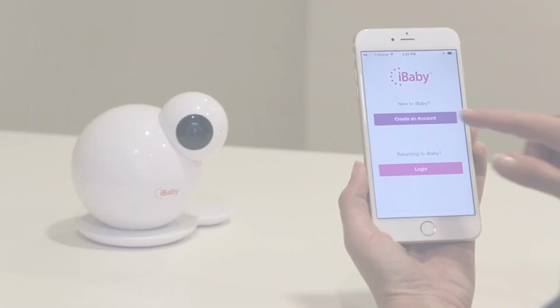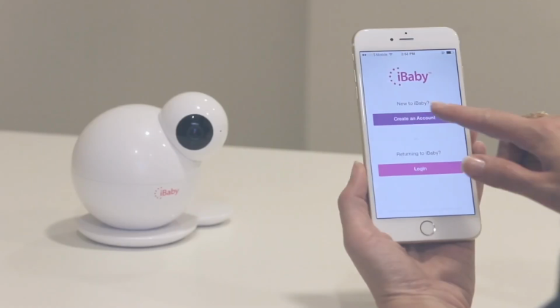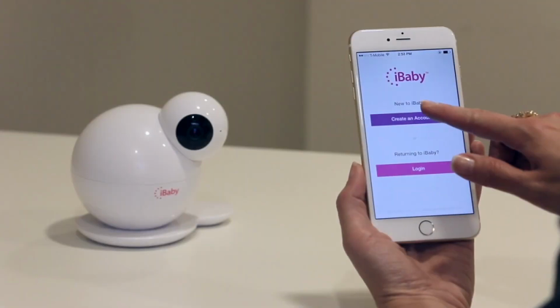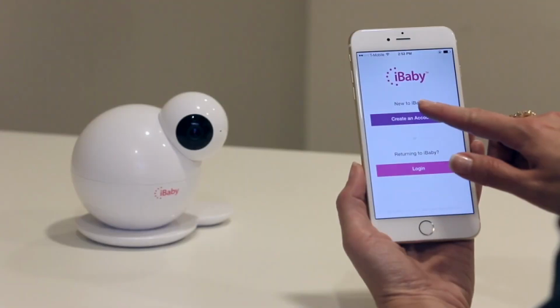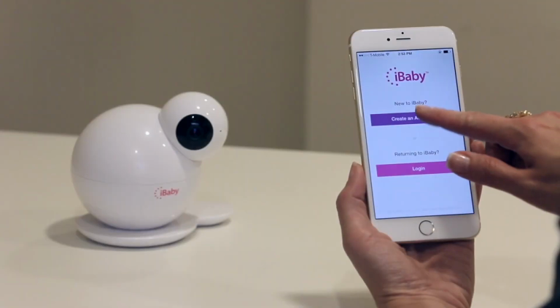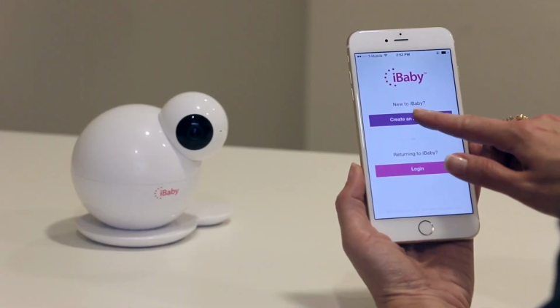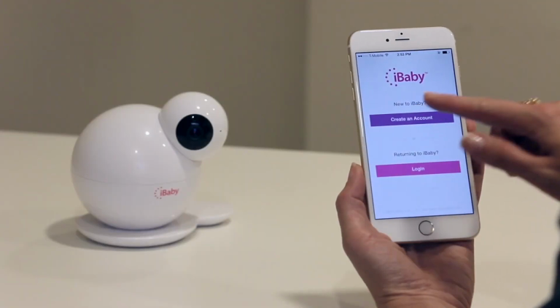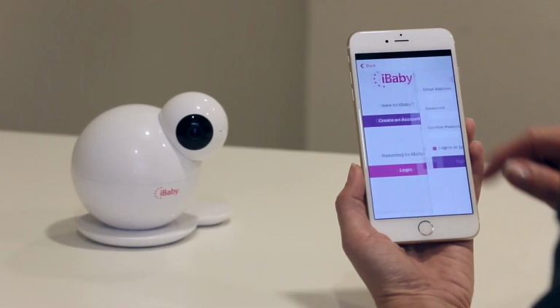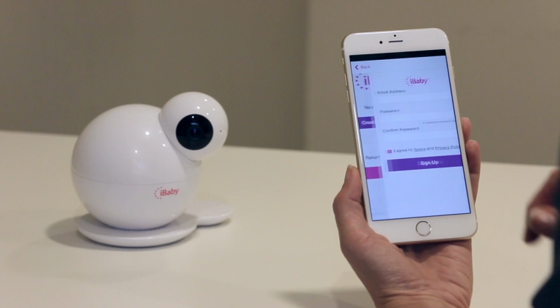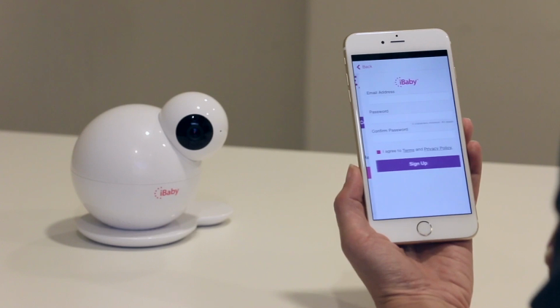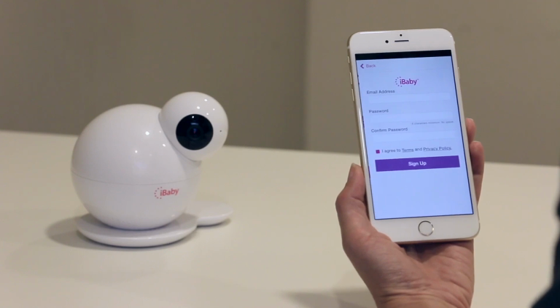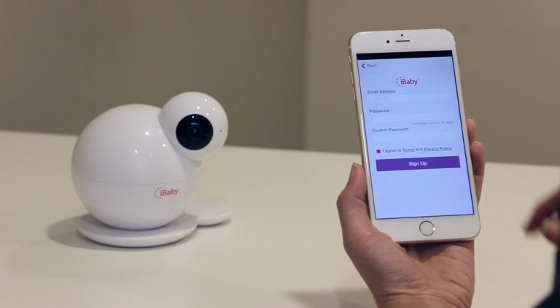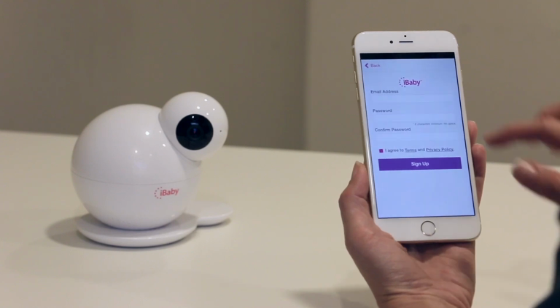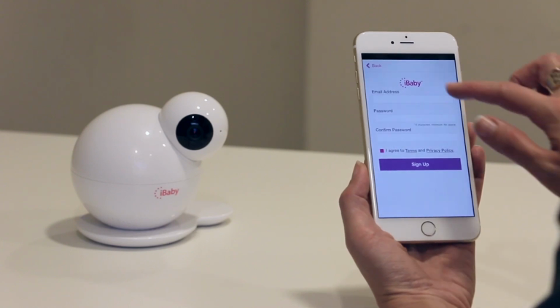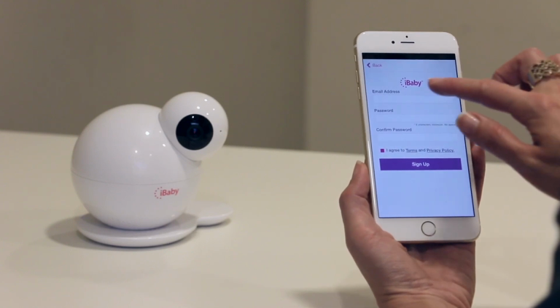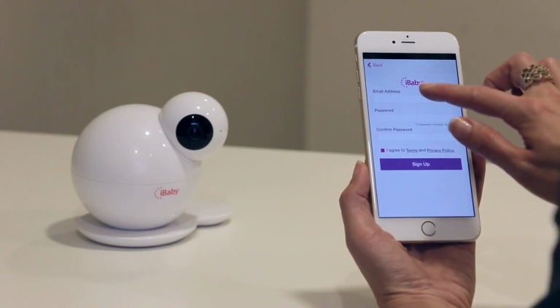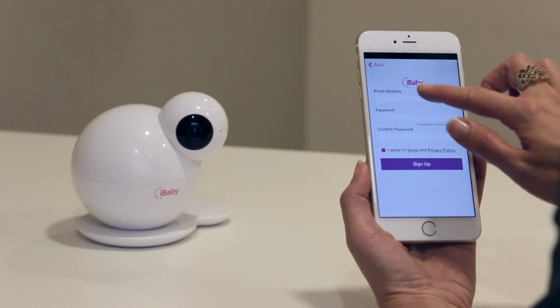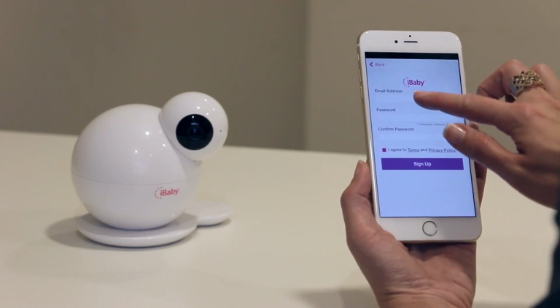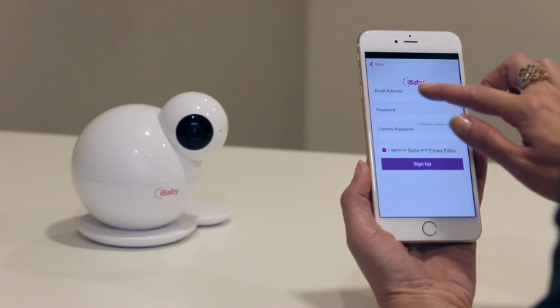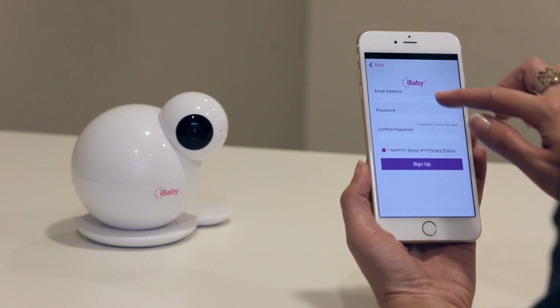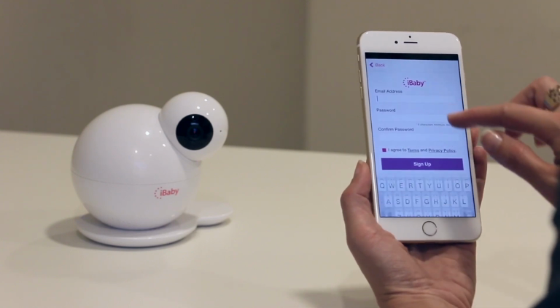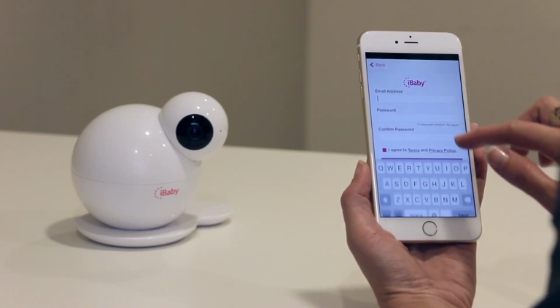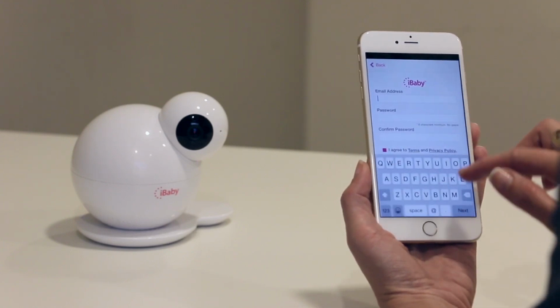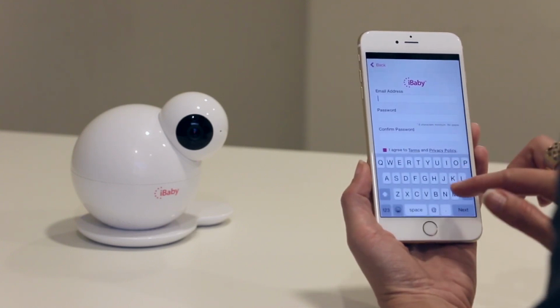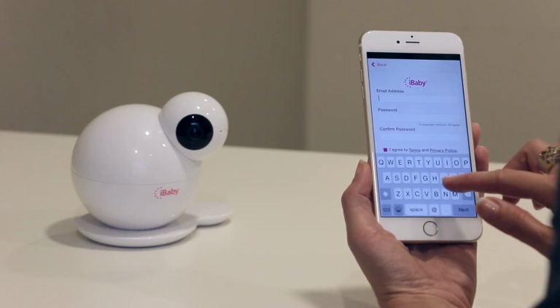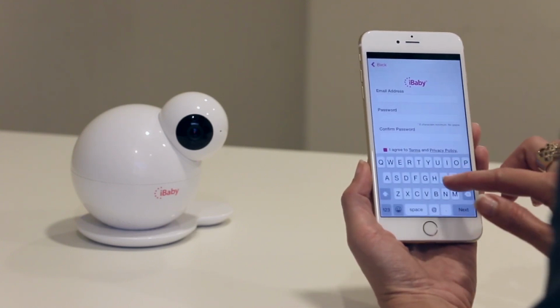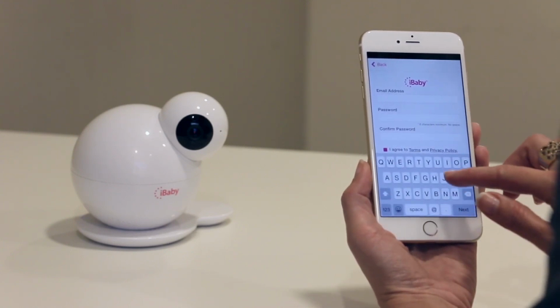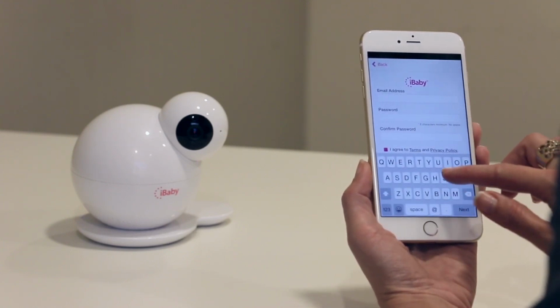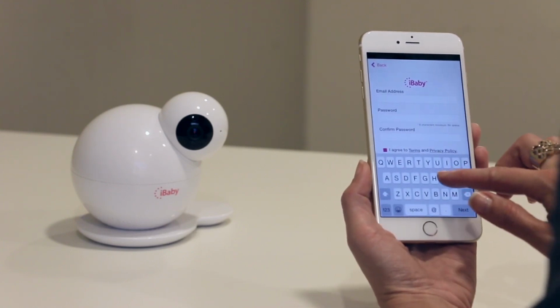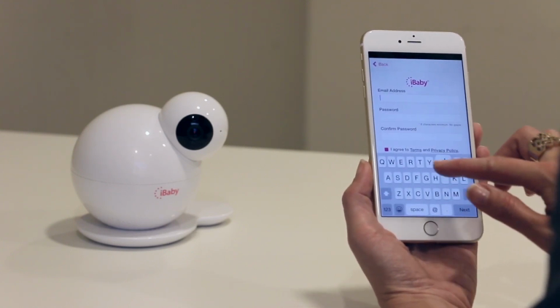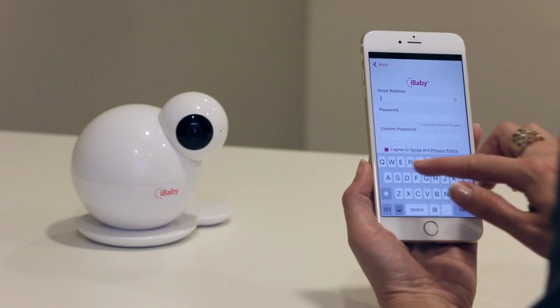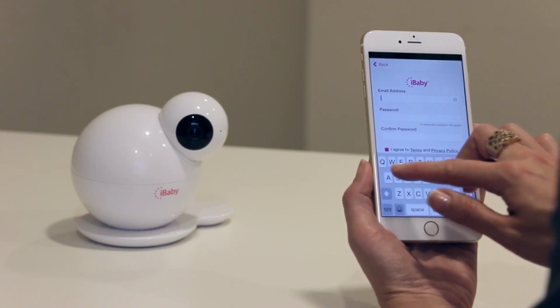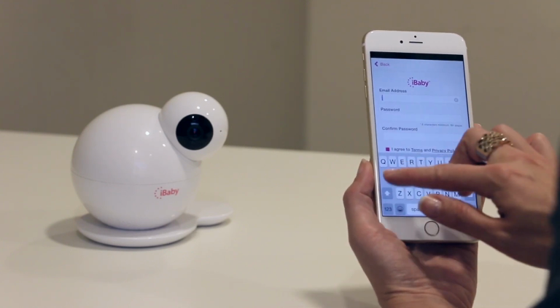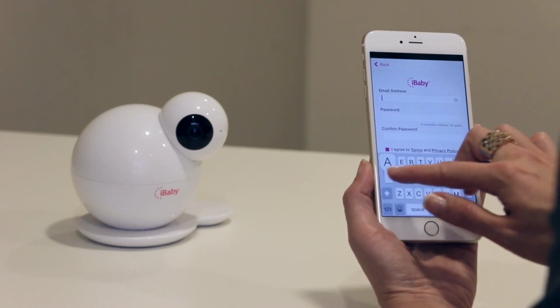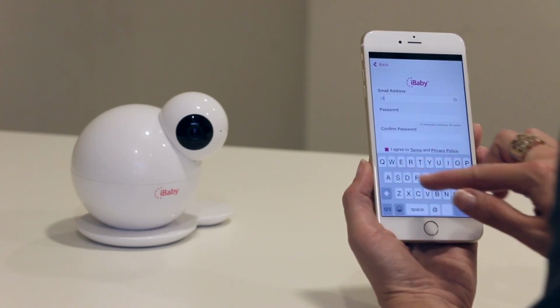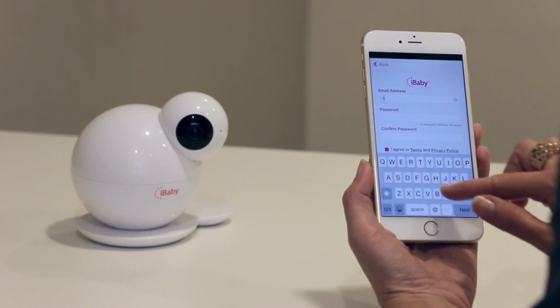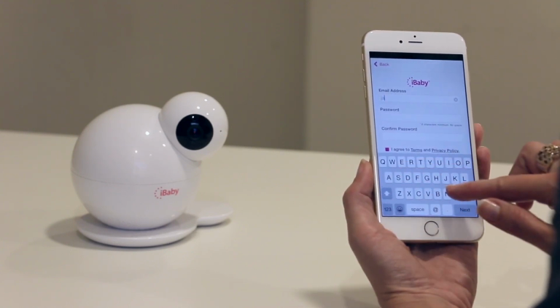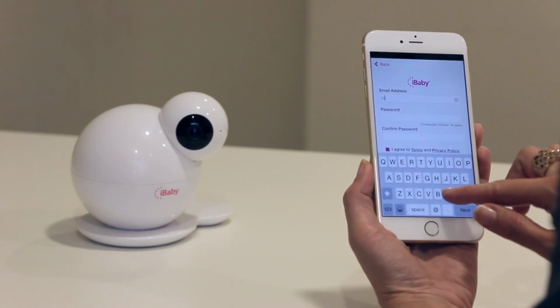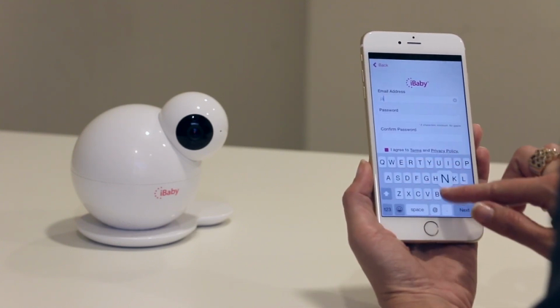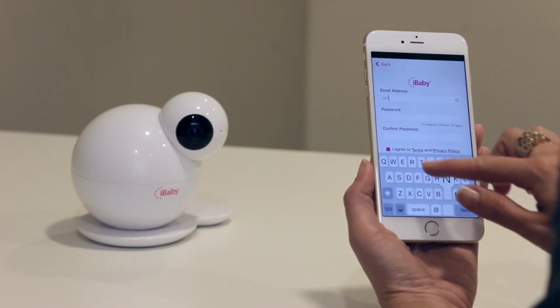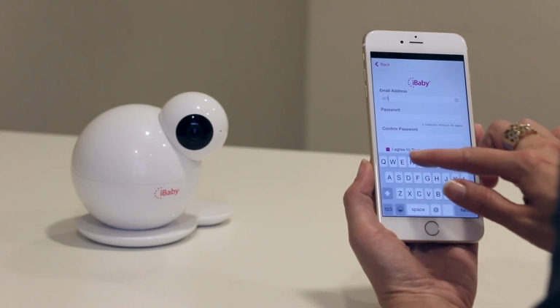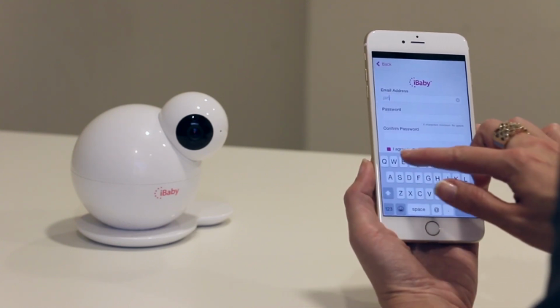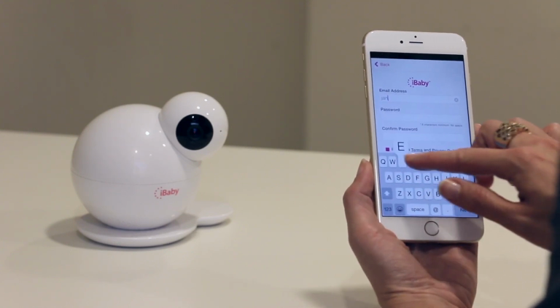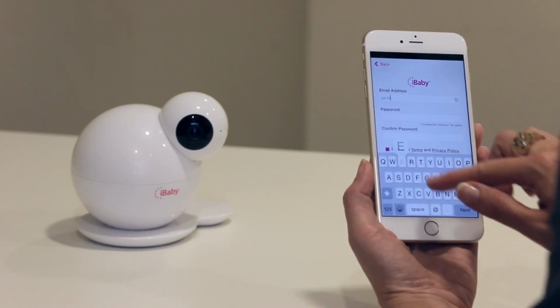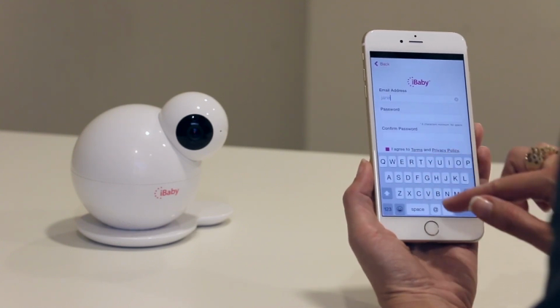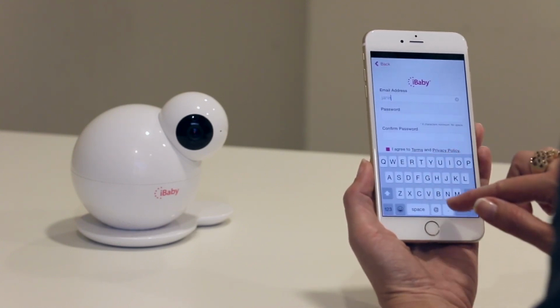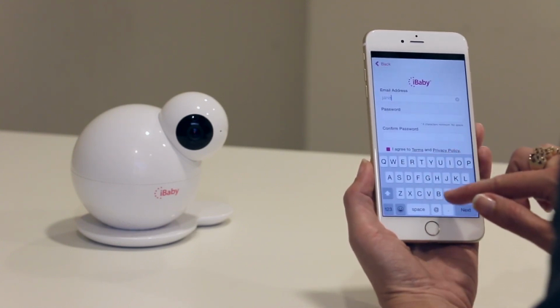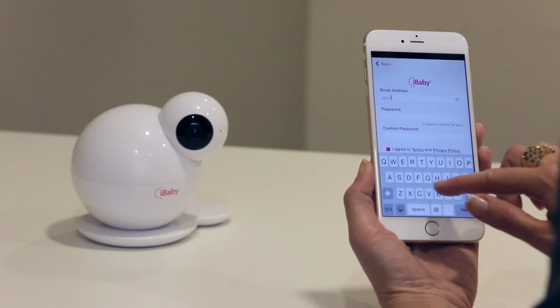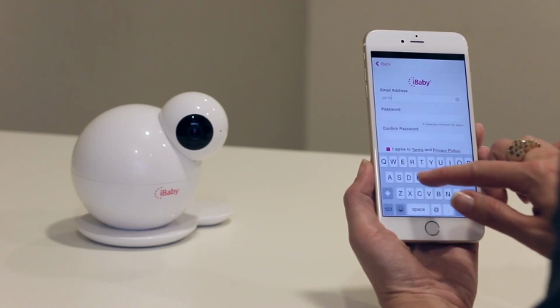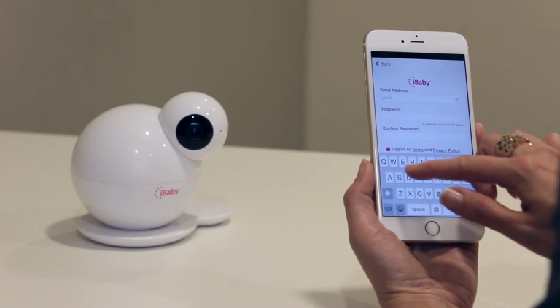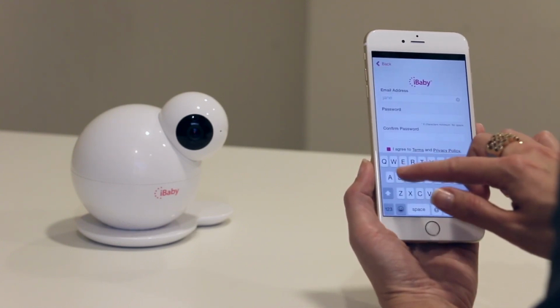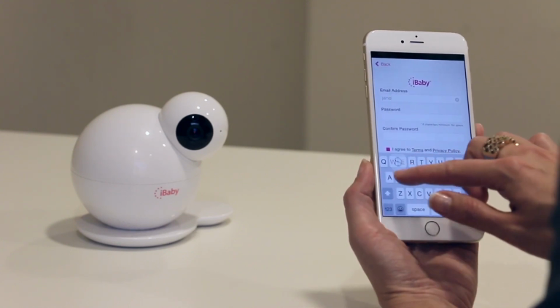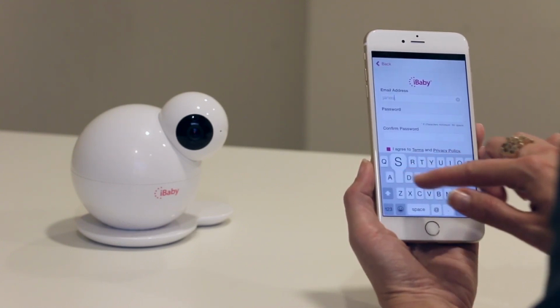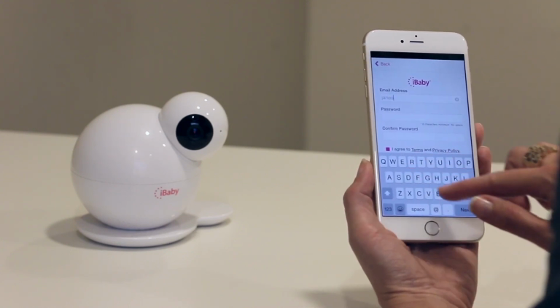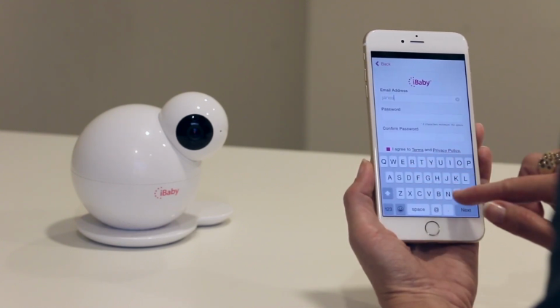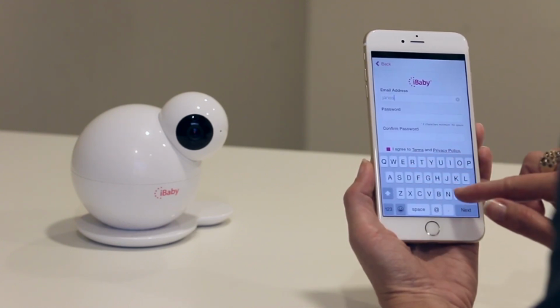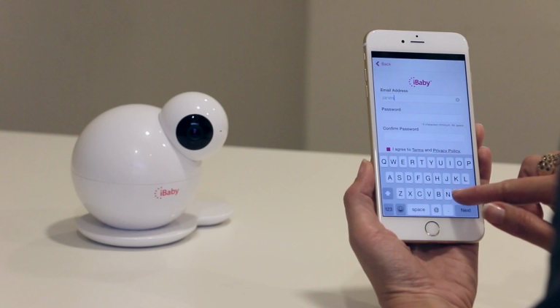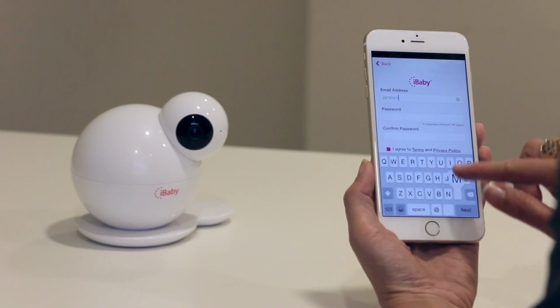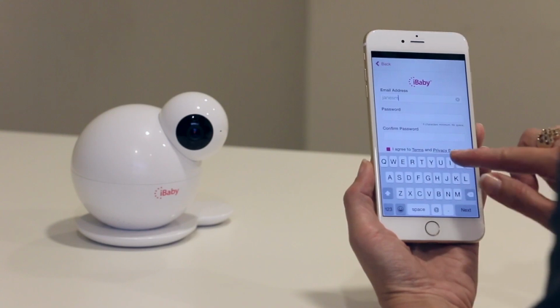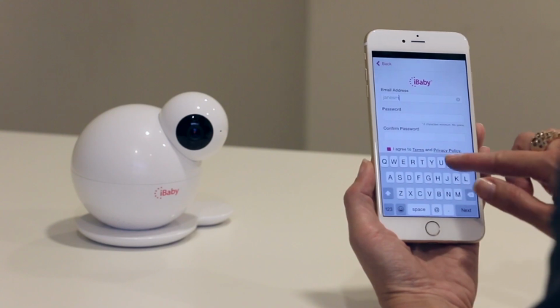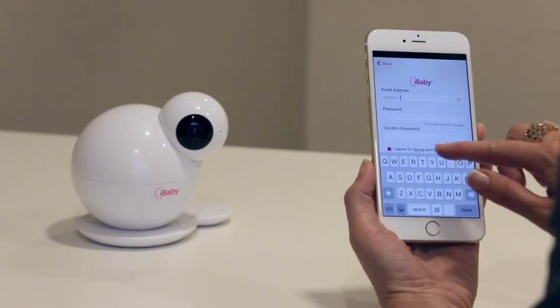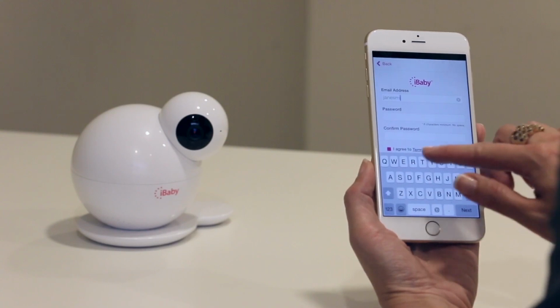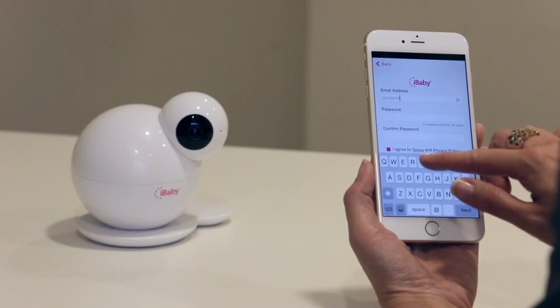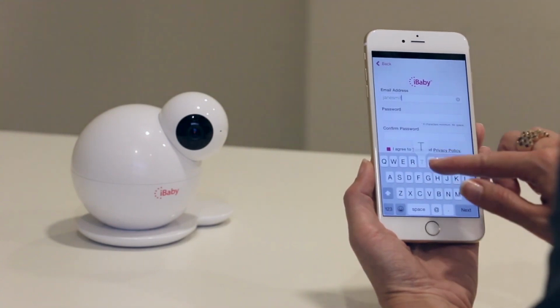If you're new to iBaby, create an account. When entering your password, make sure you use at least 6 characters and no spaces.